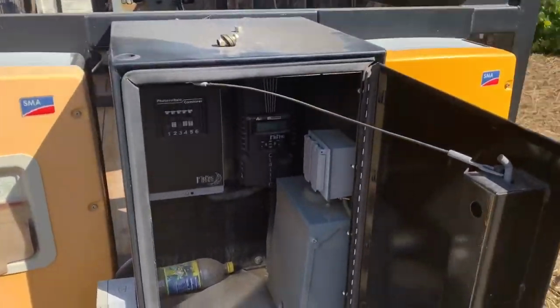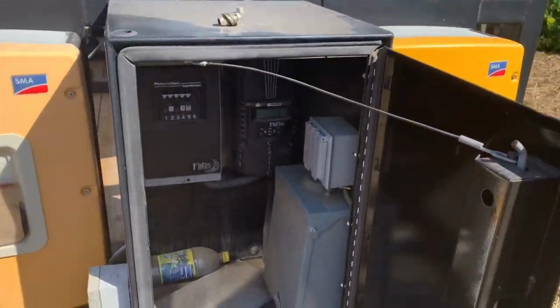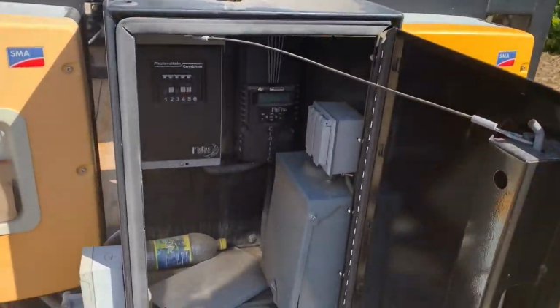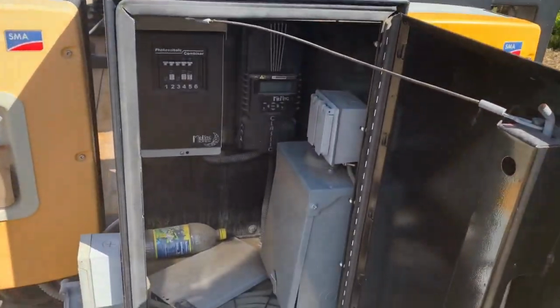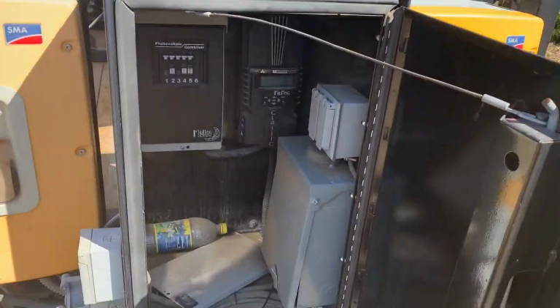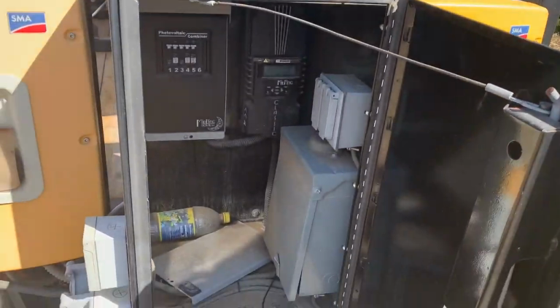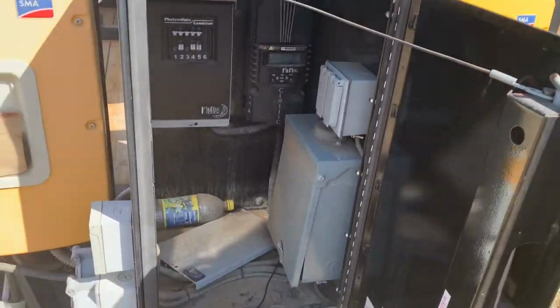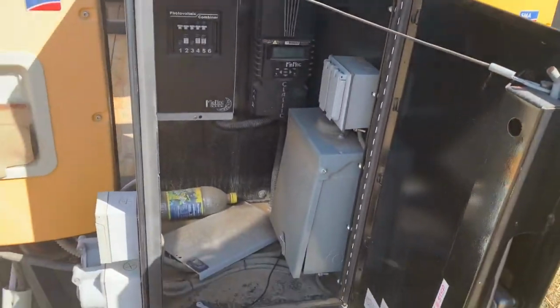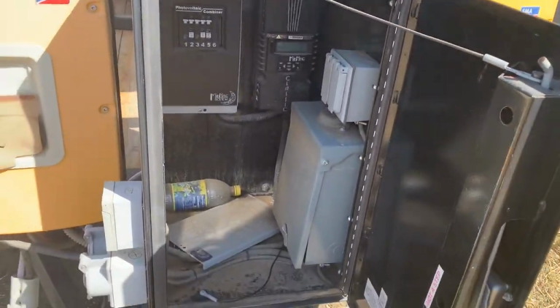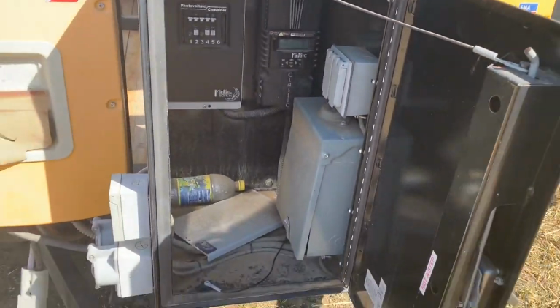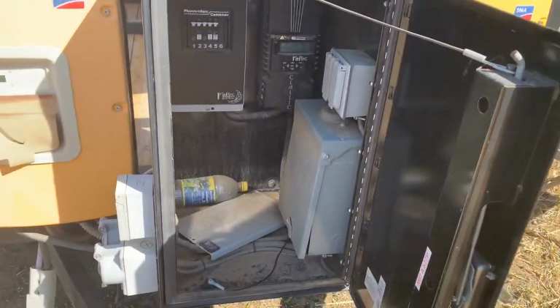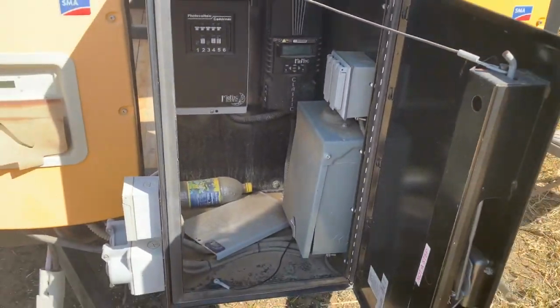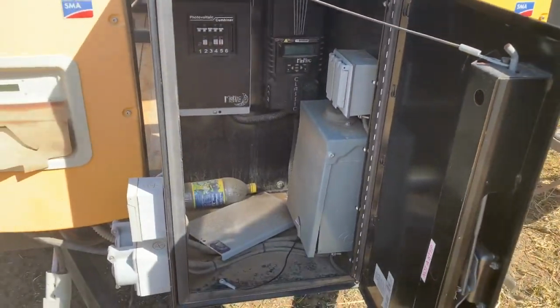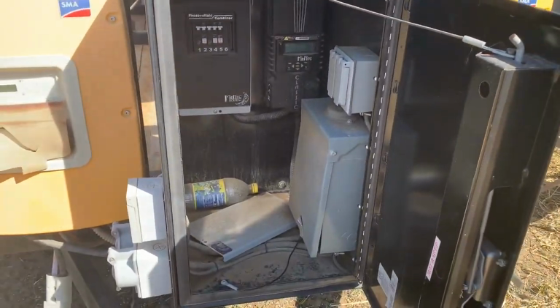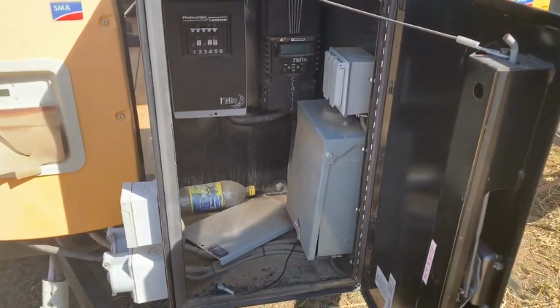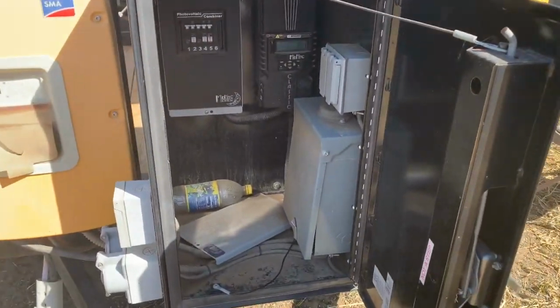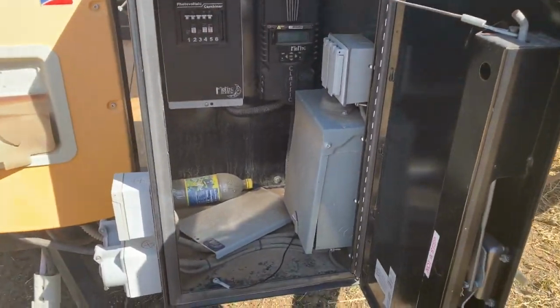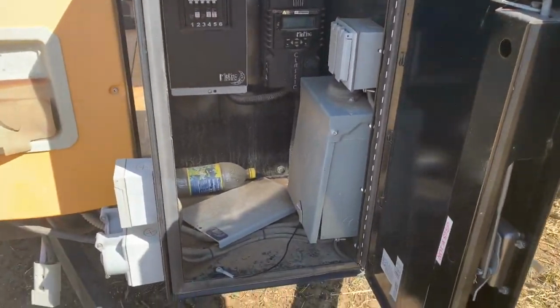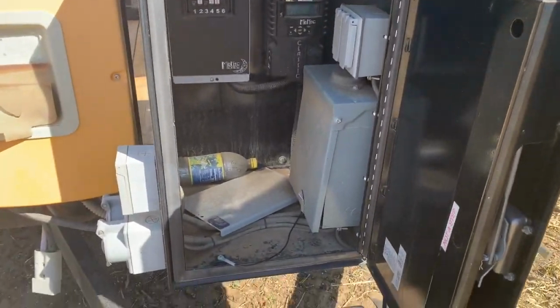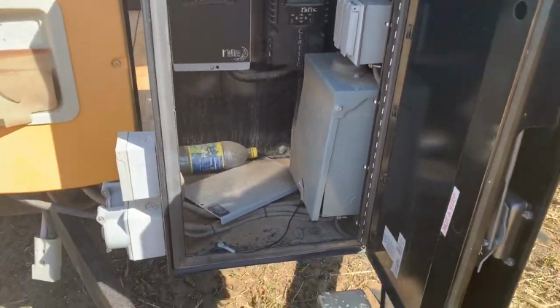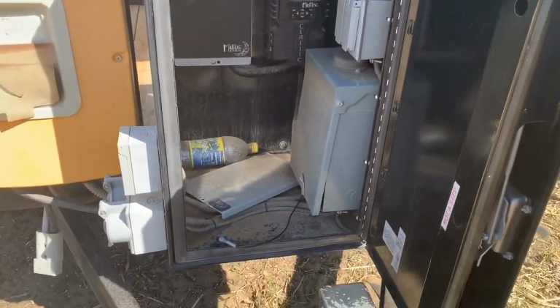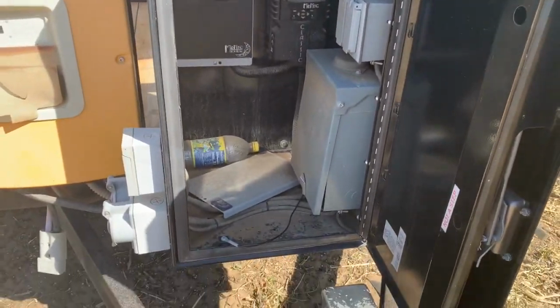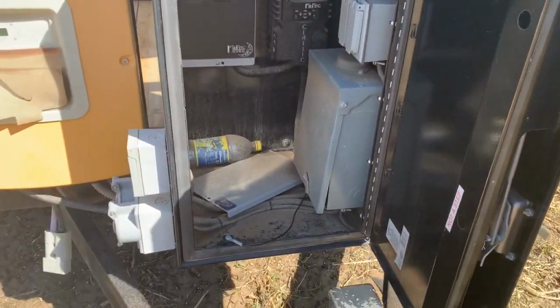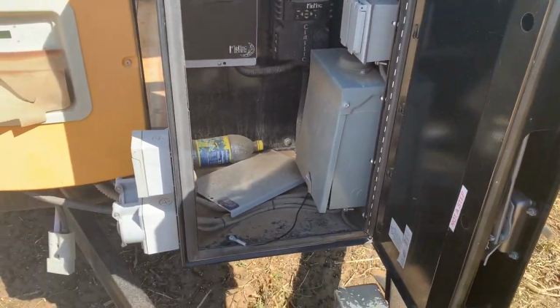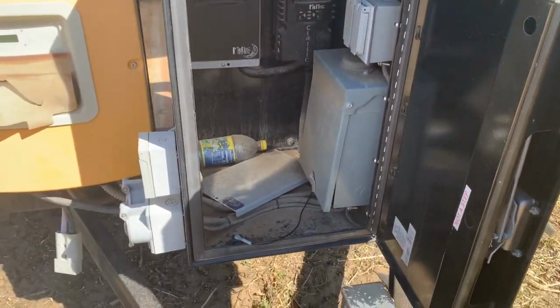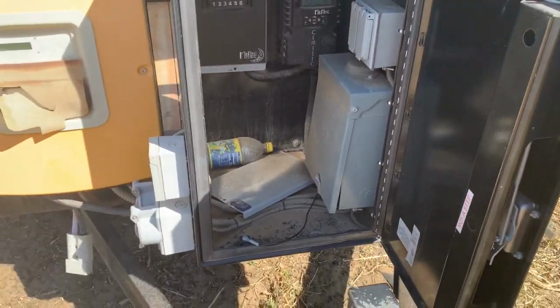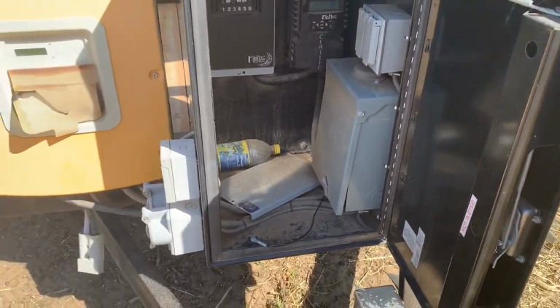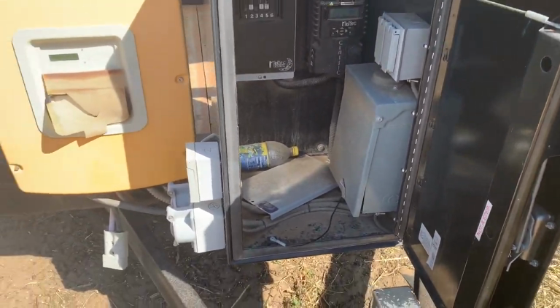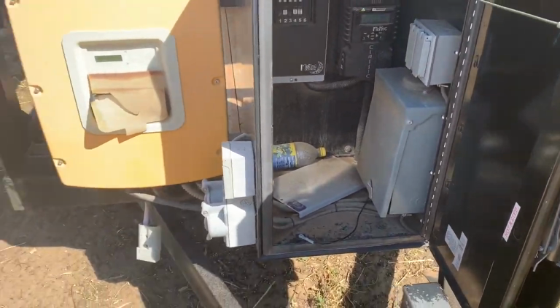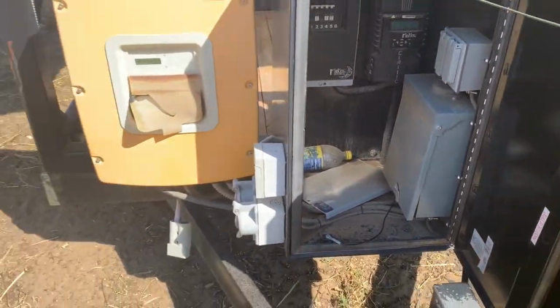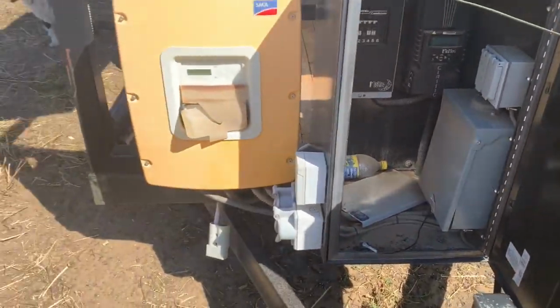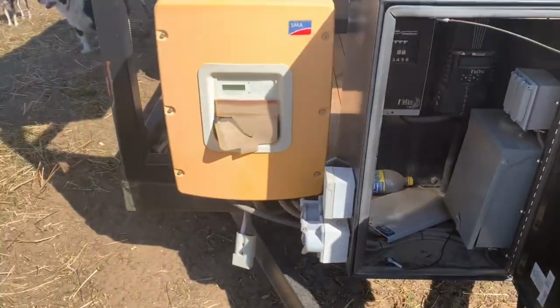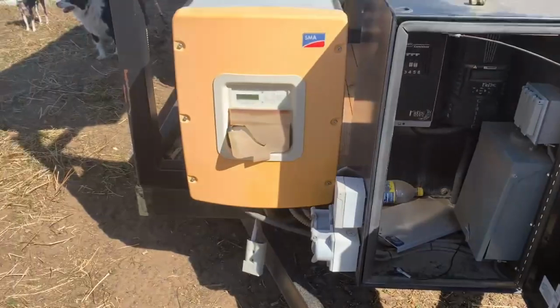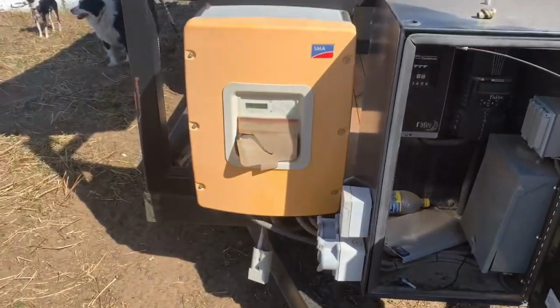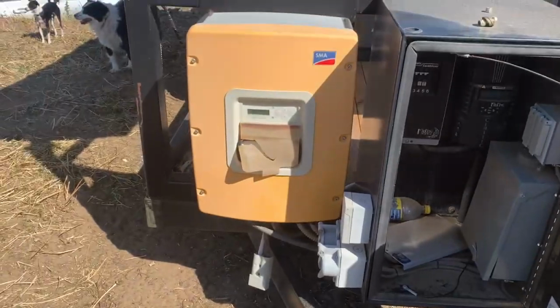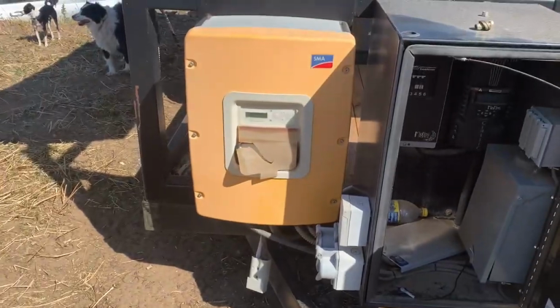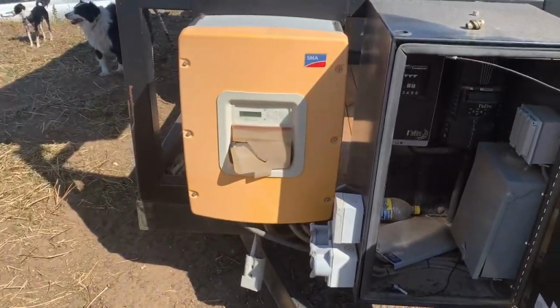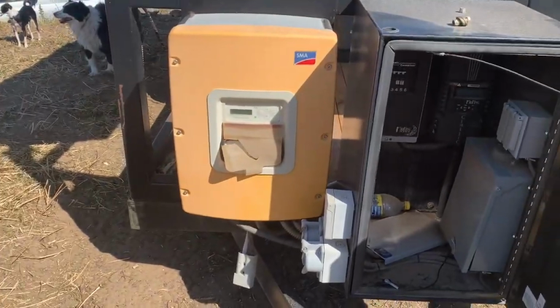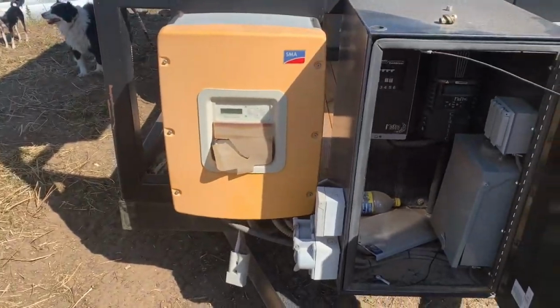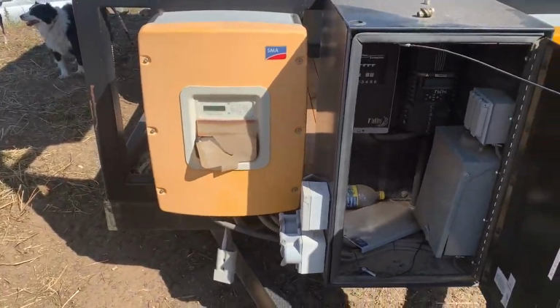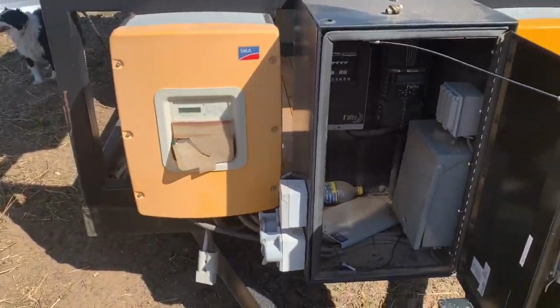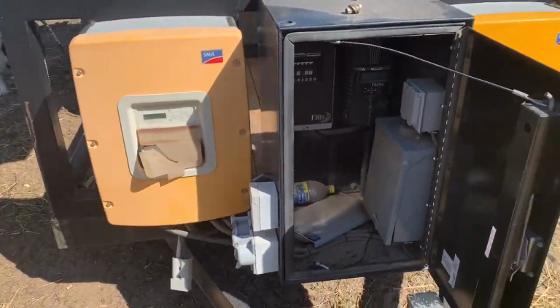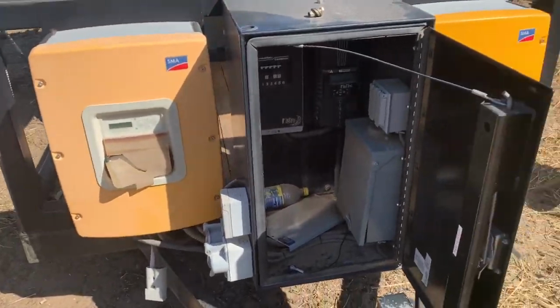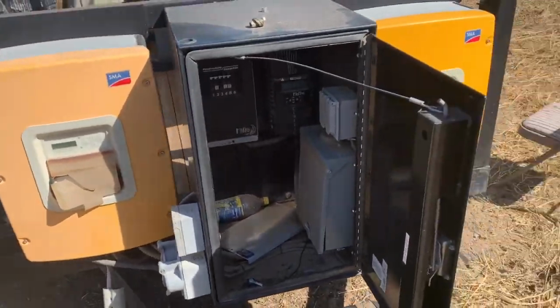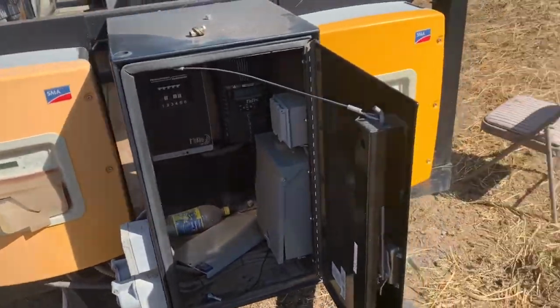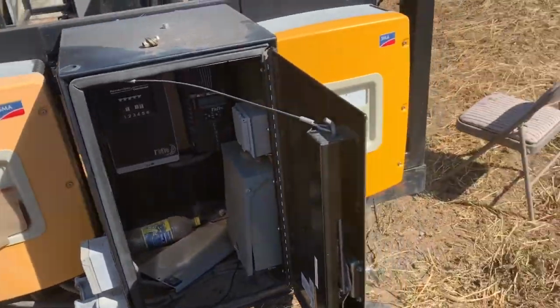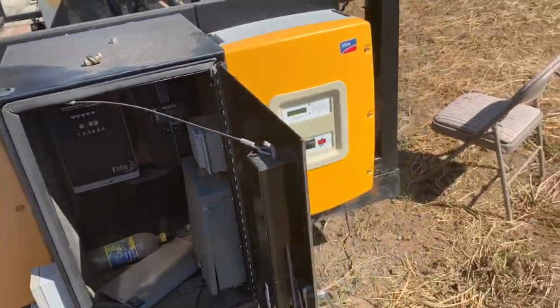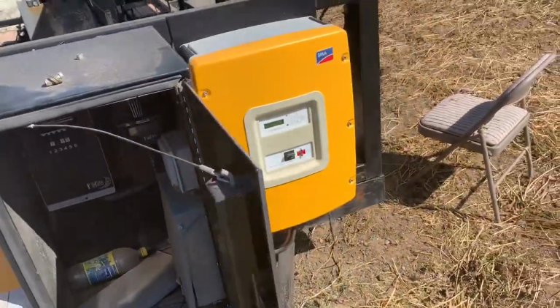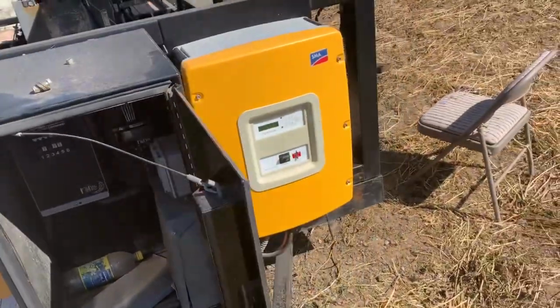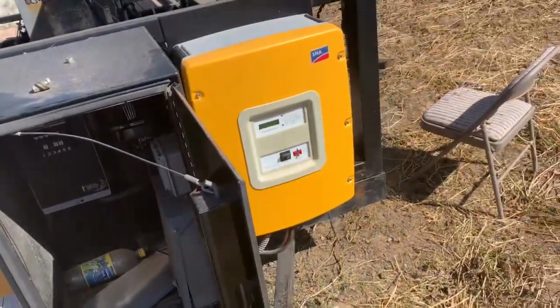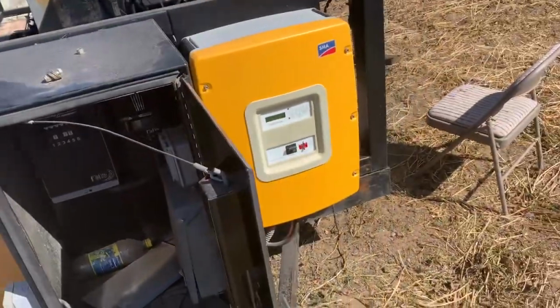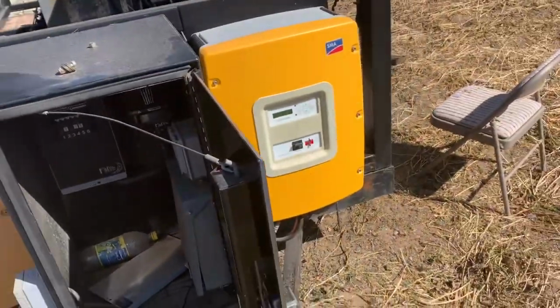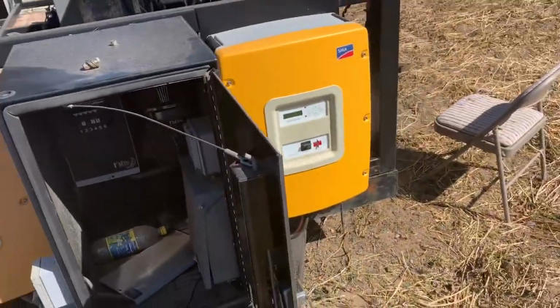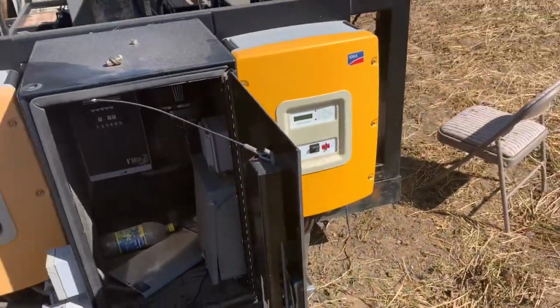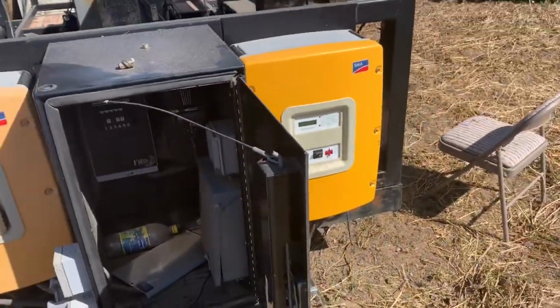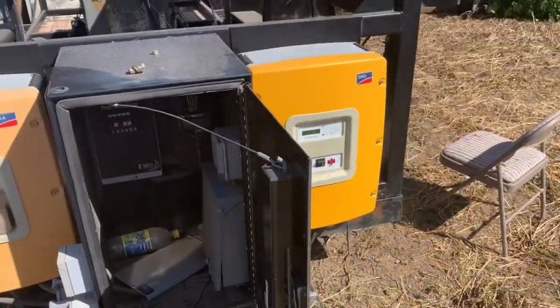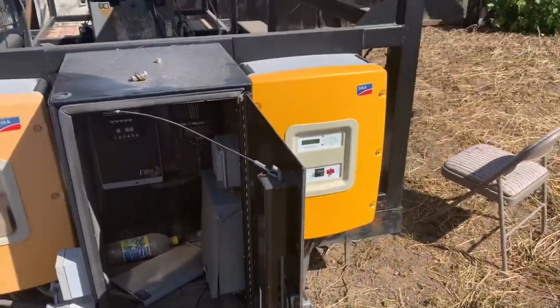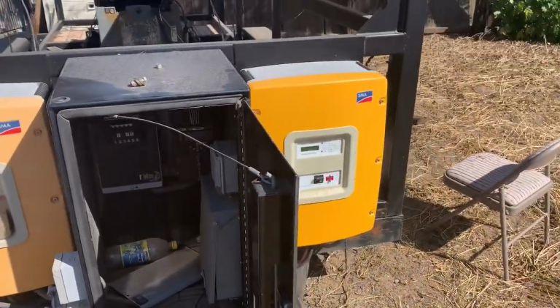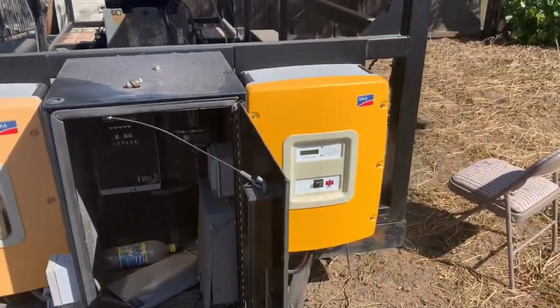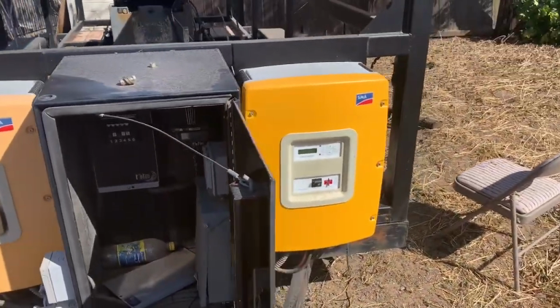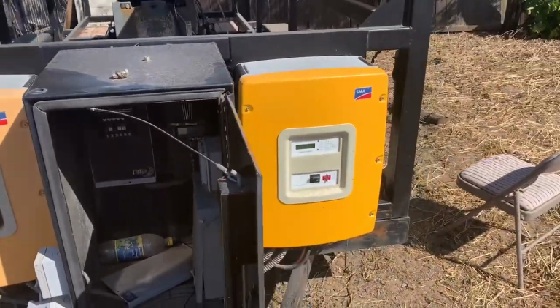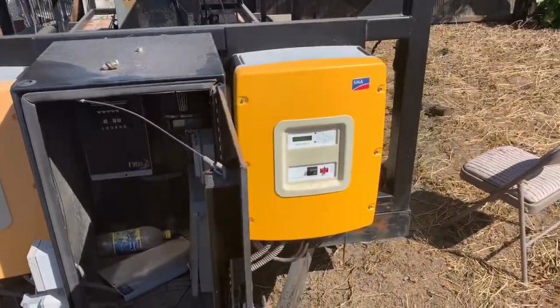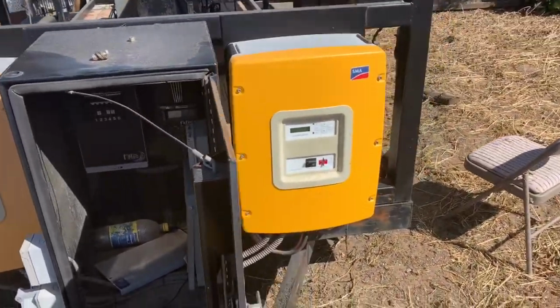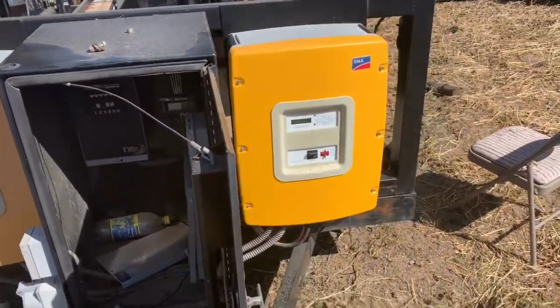It has a Midnight controller, a Midnight box, and two big SMAs — five grand a piece.